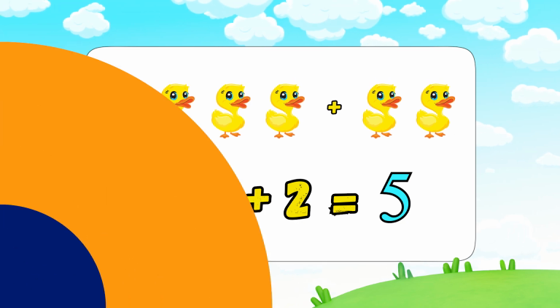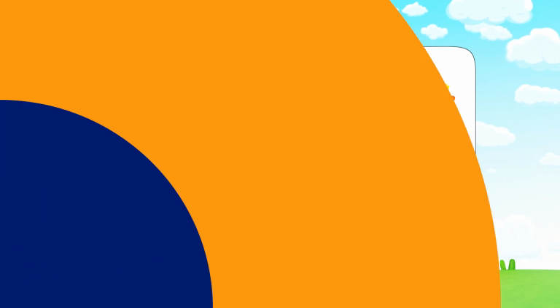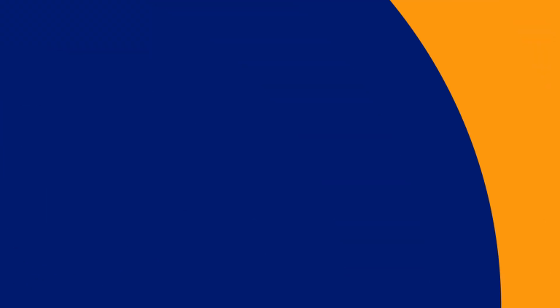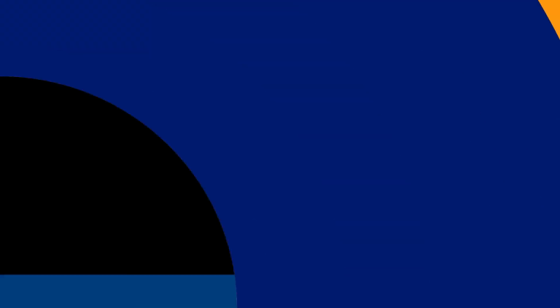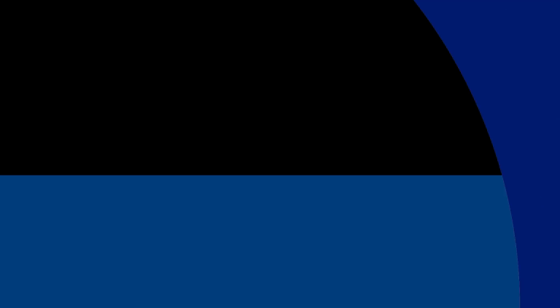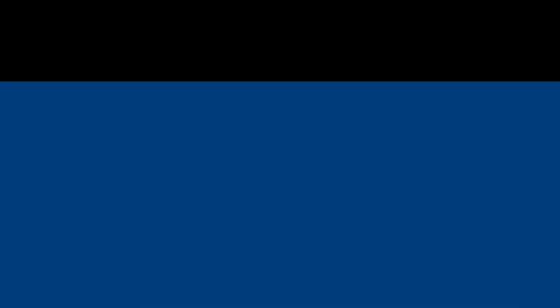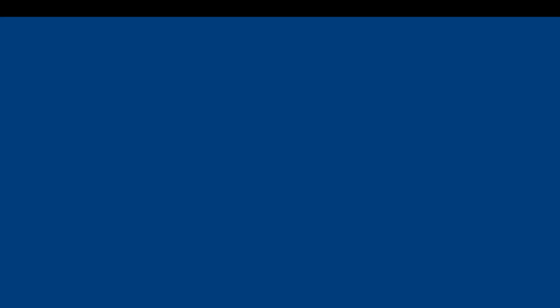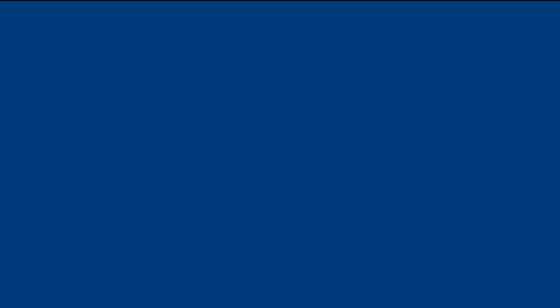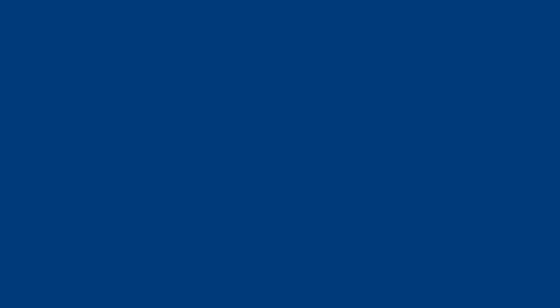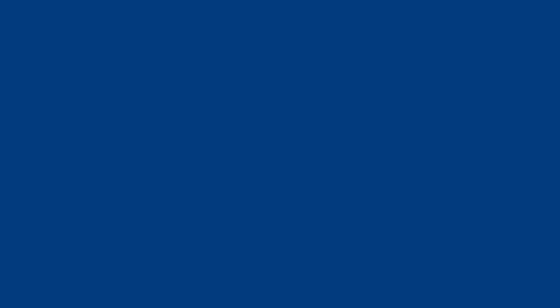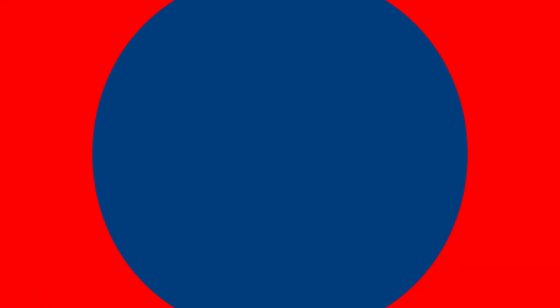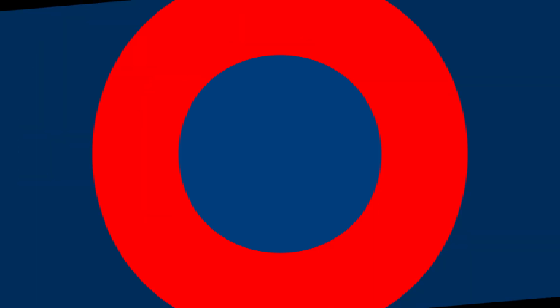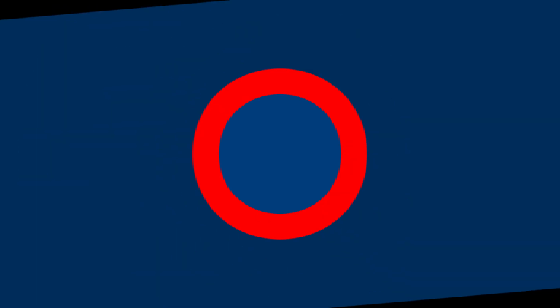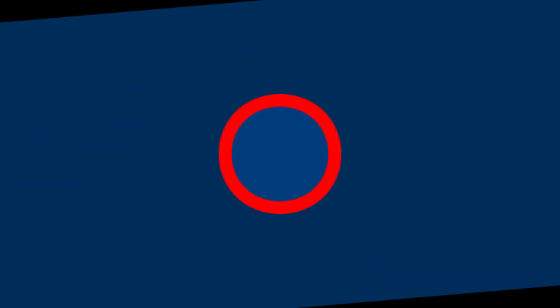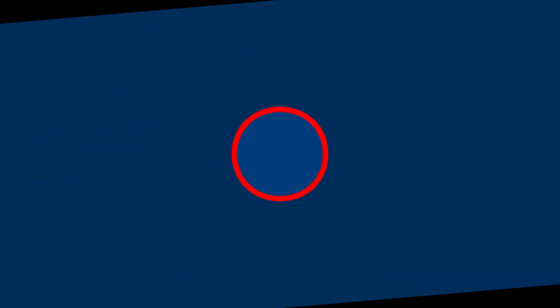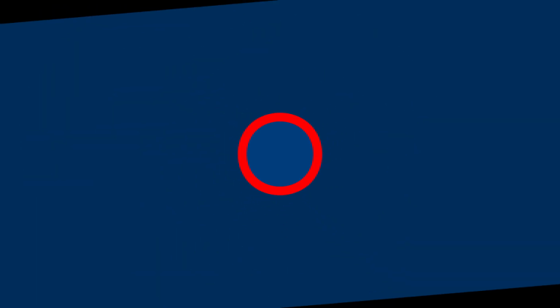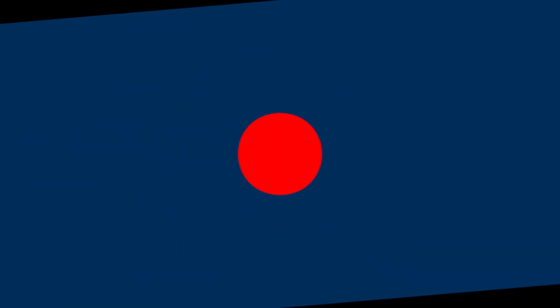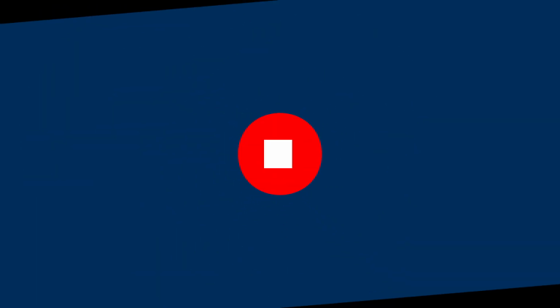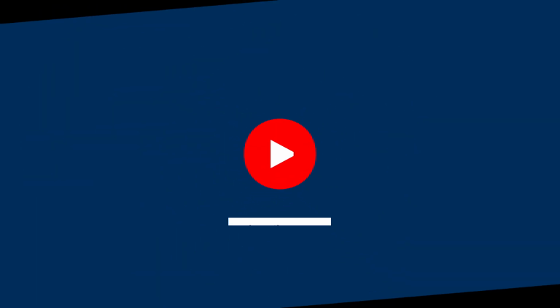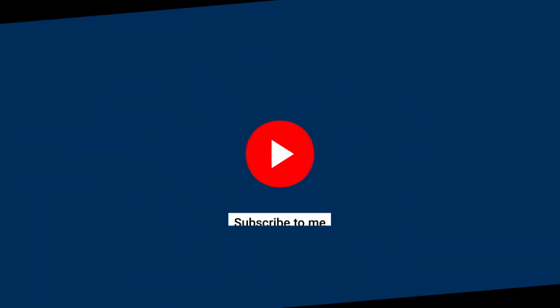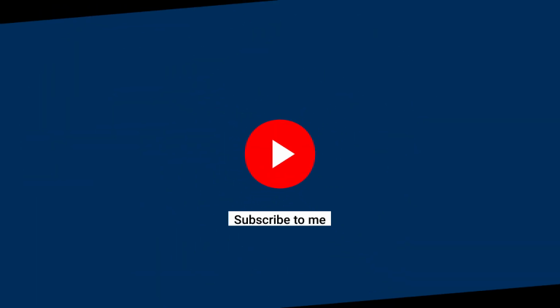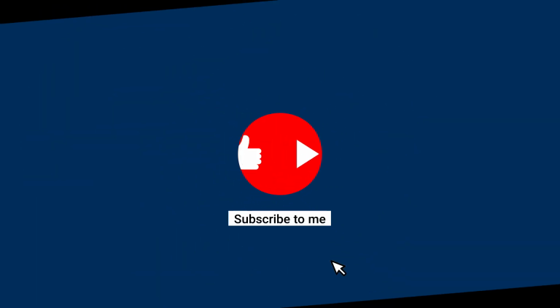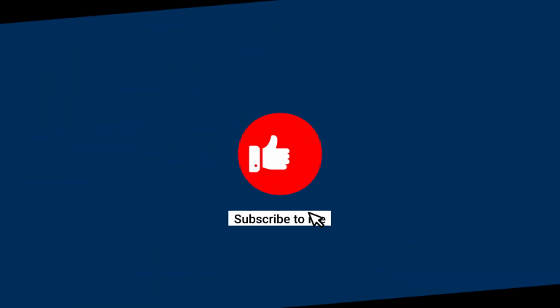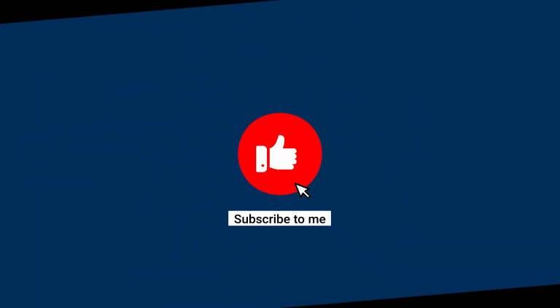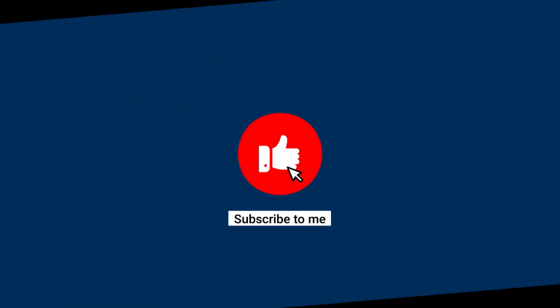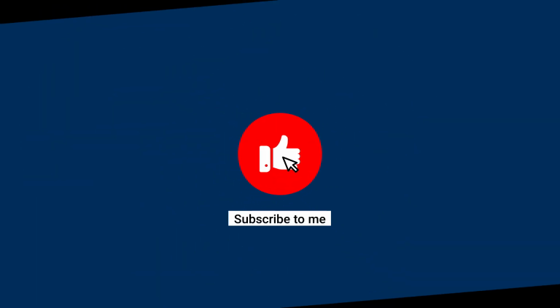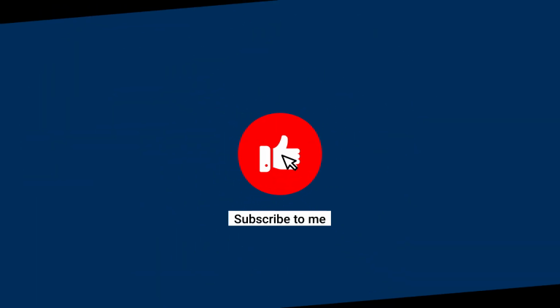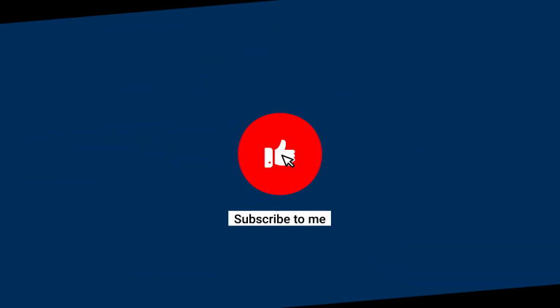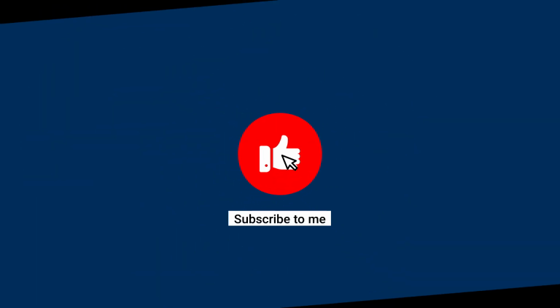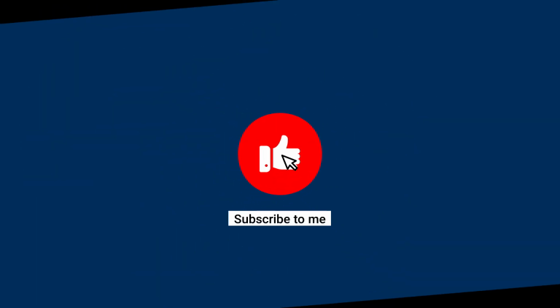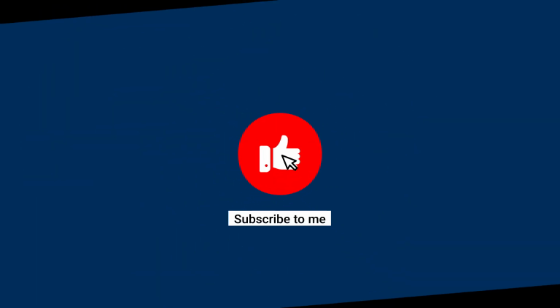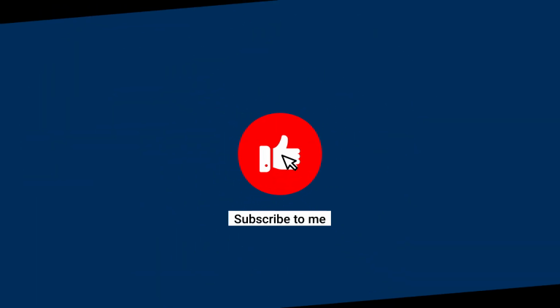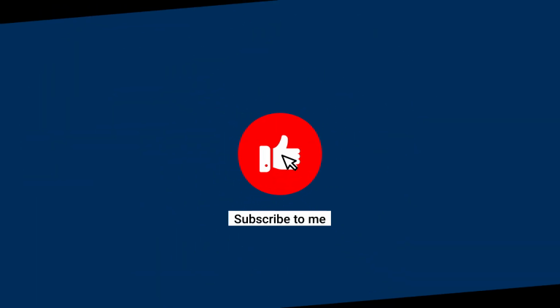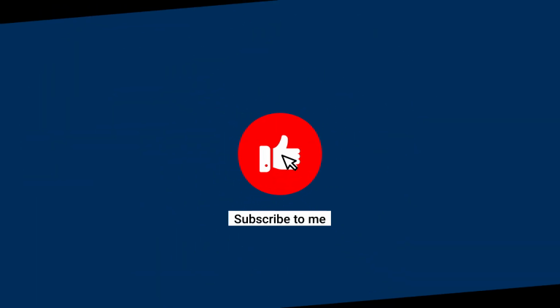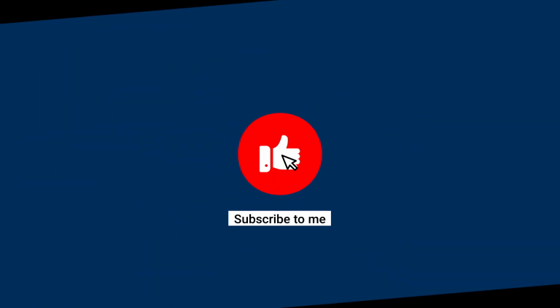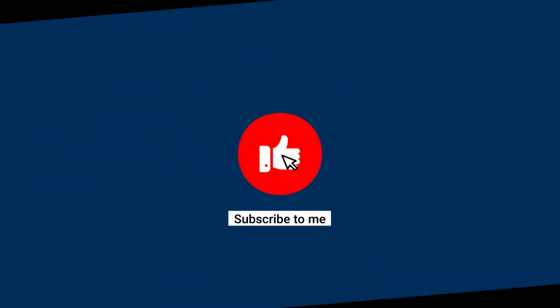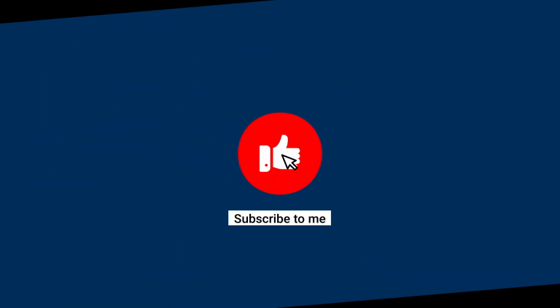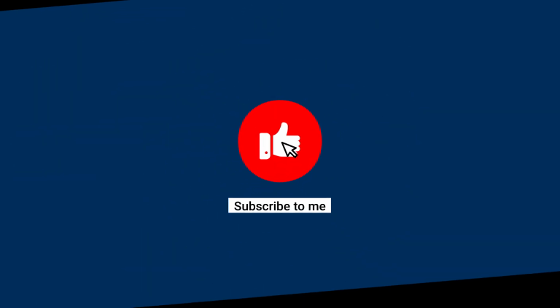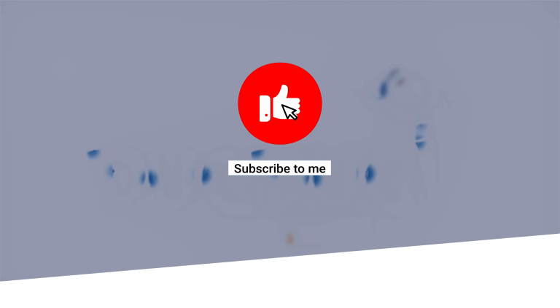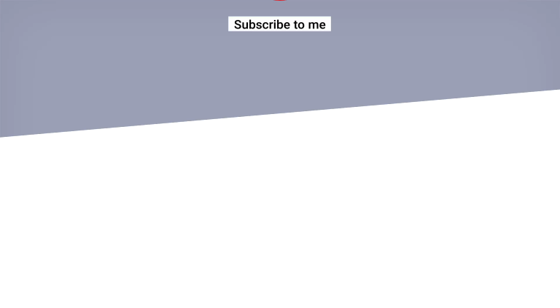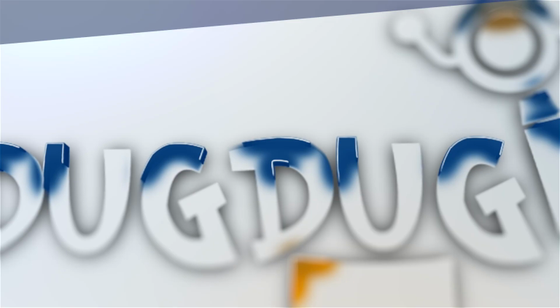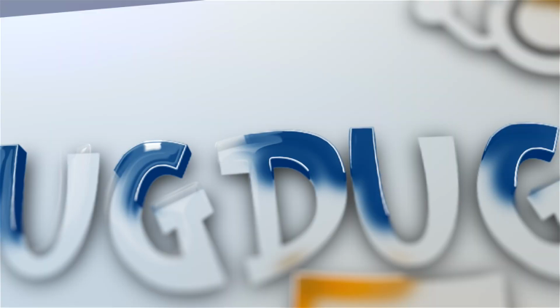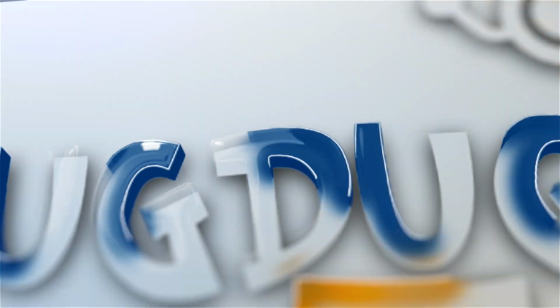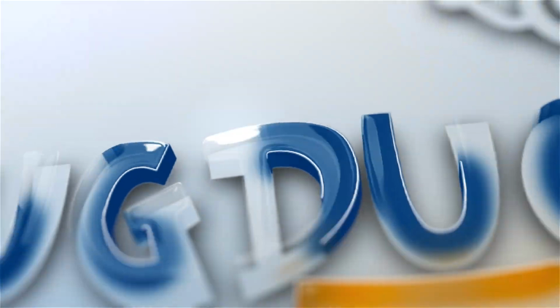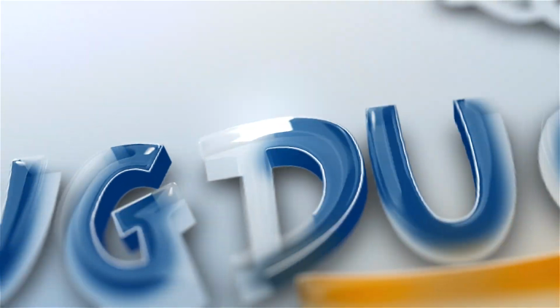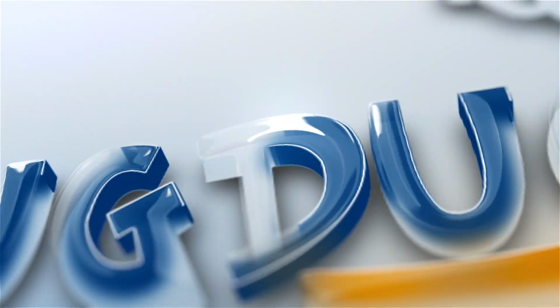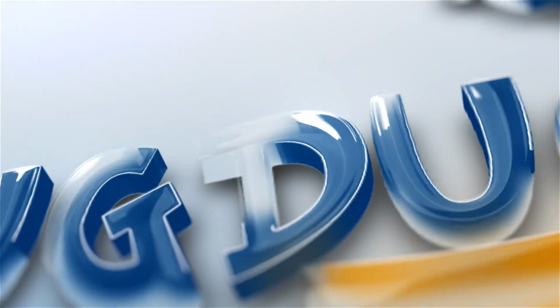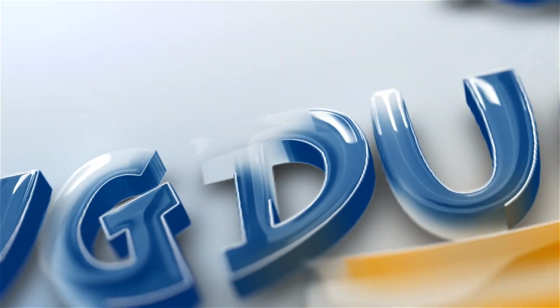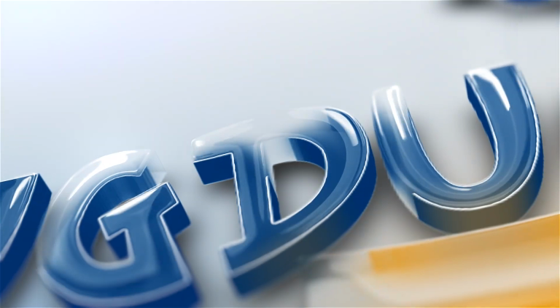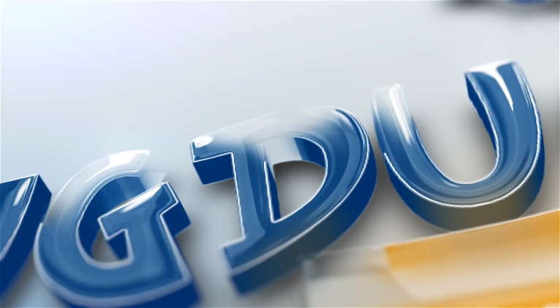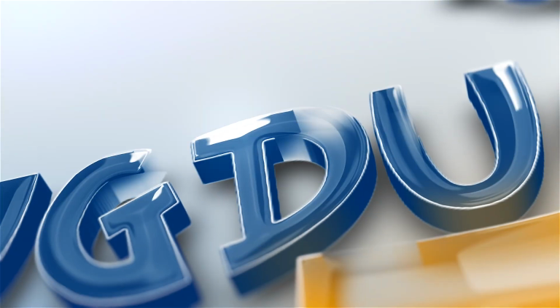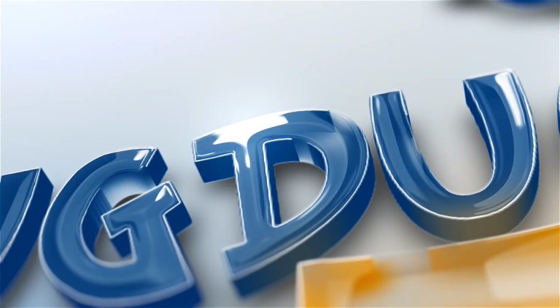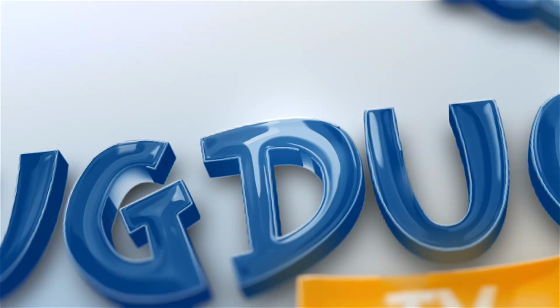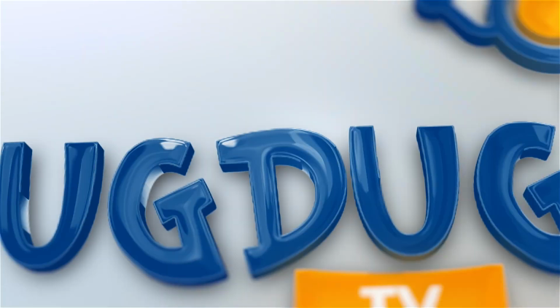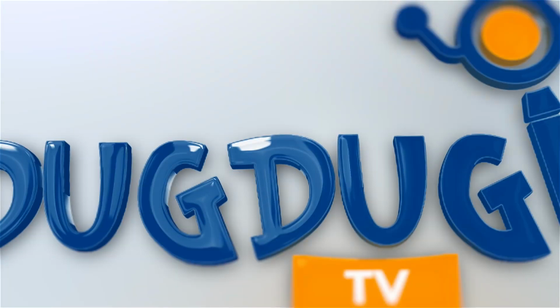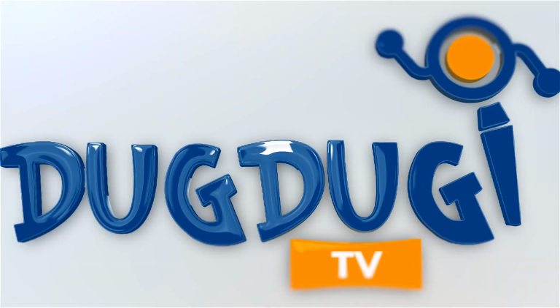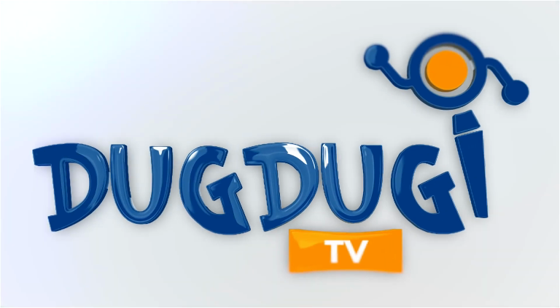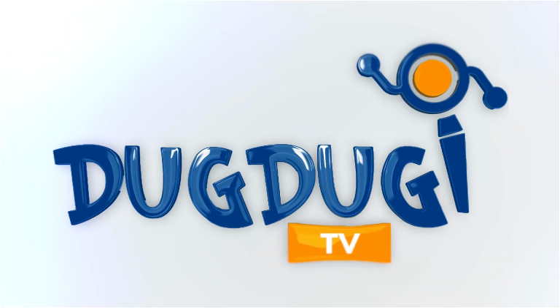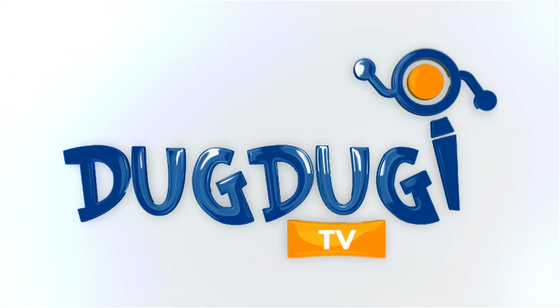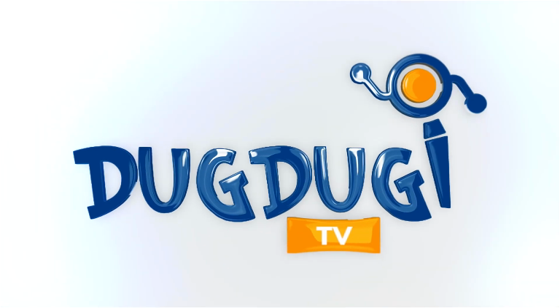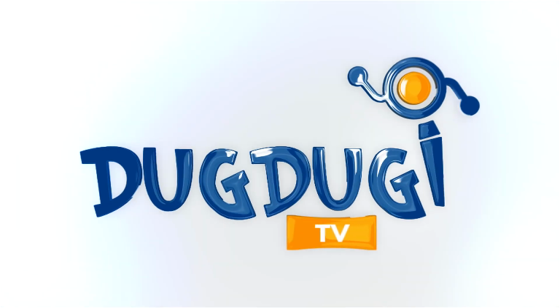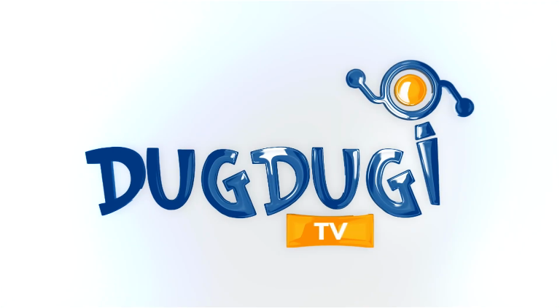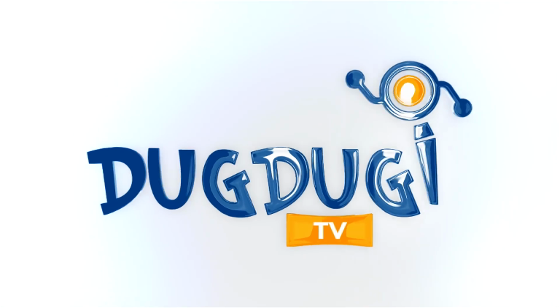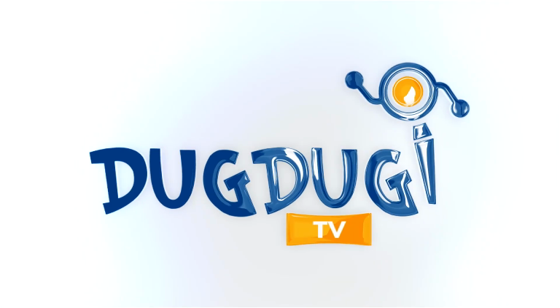Don't forget to like, share, and subscribe to Dook Dookie TV for more fun videos. See you in the next one!